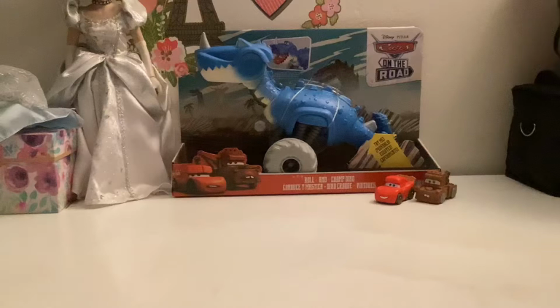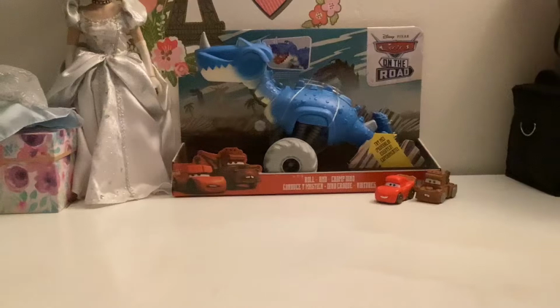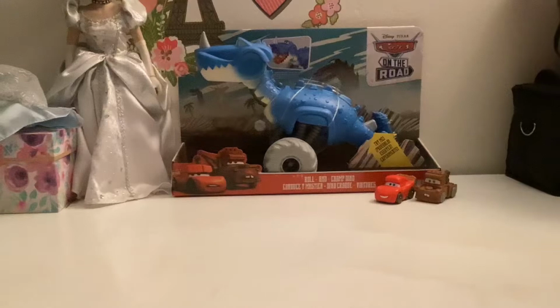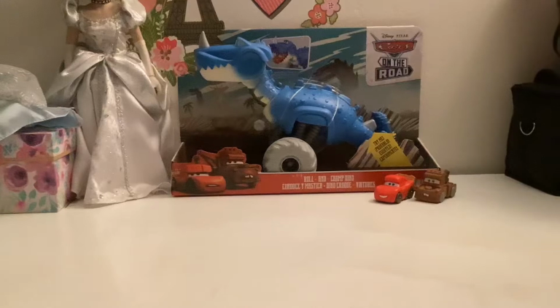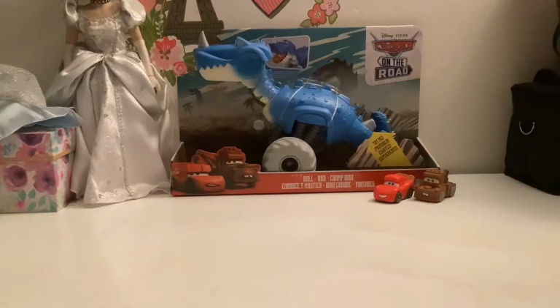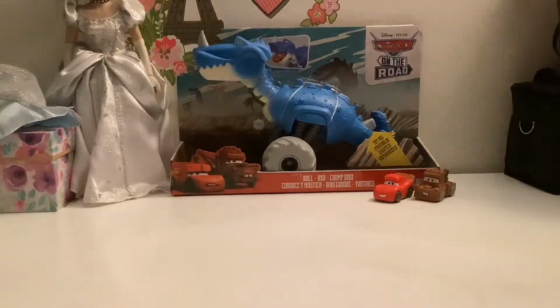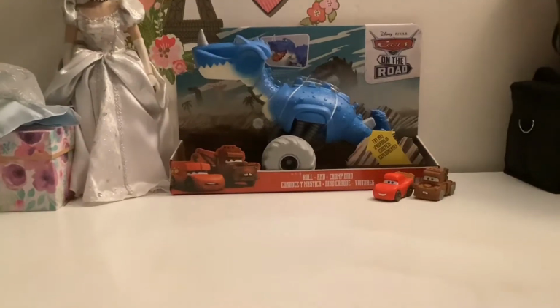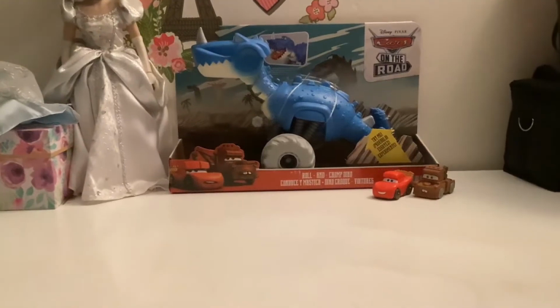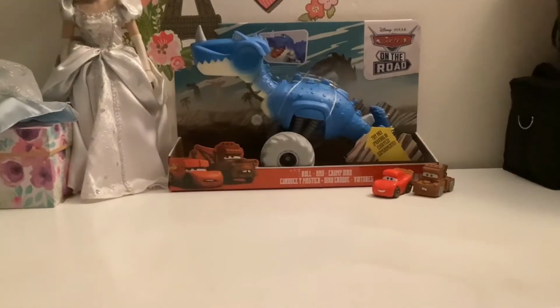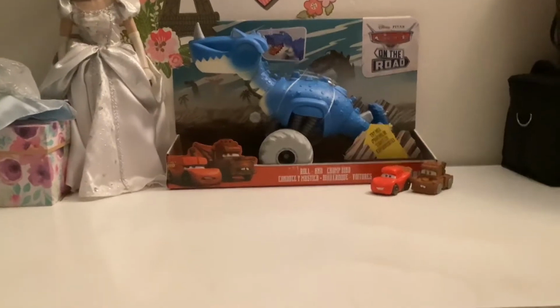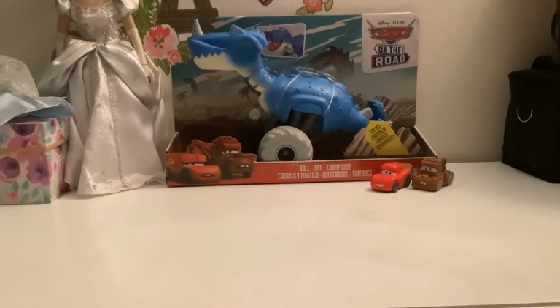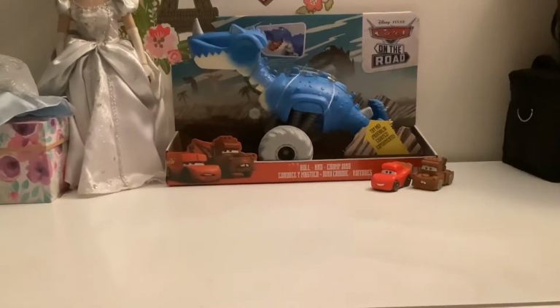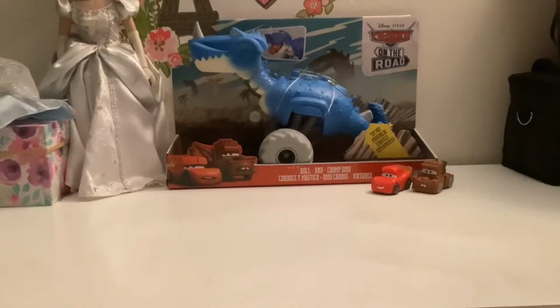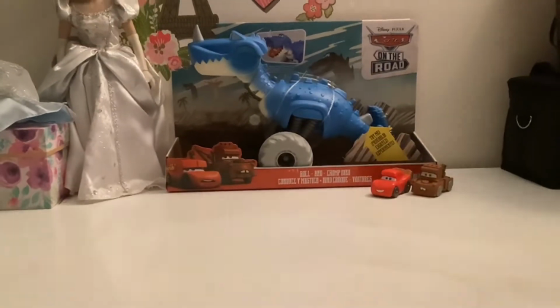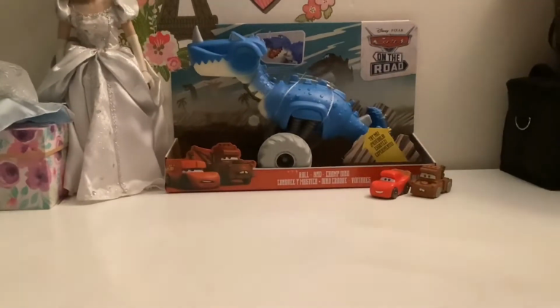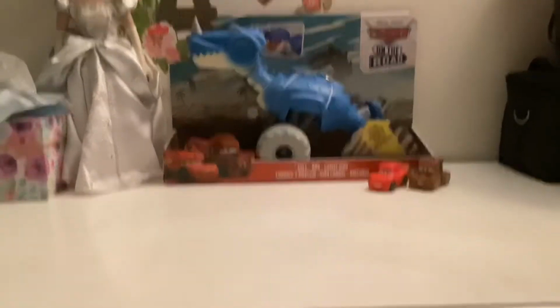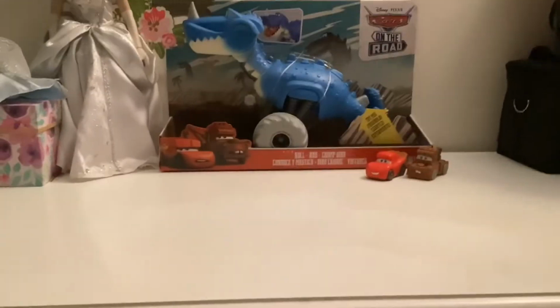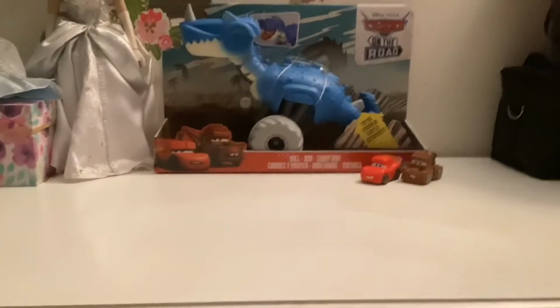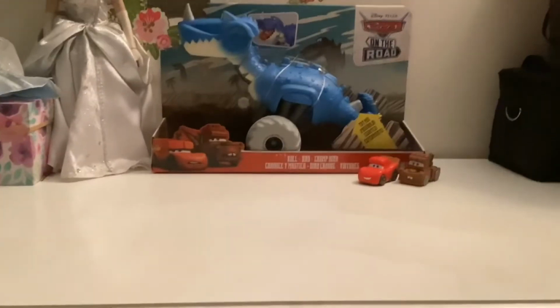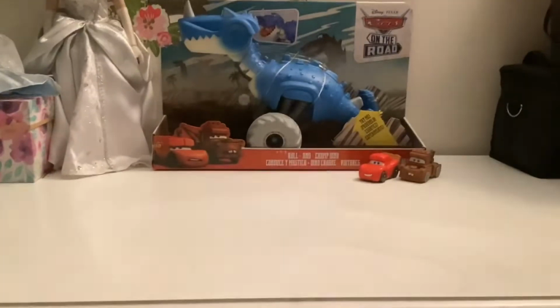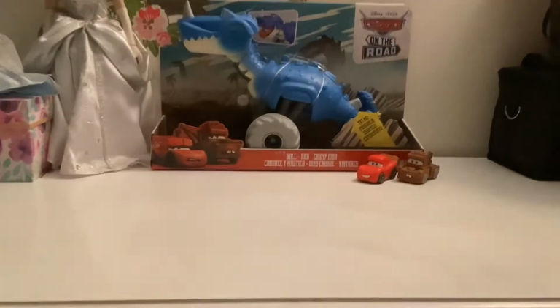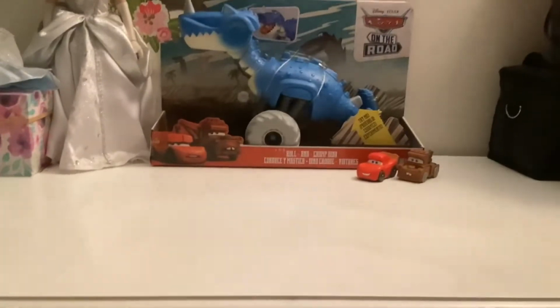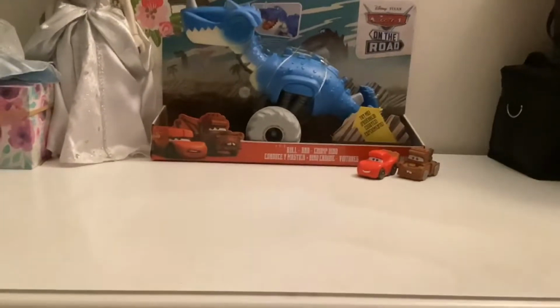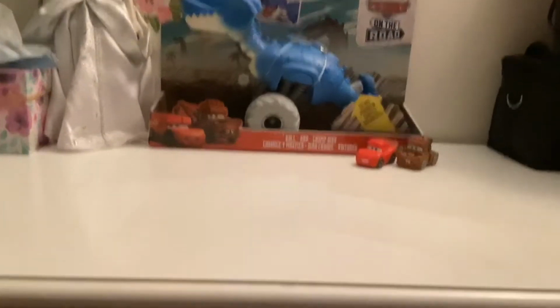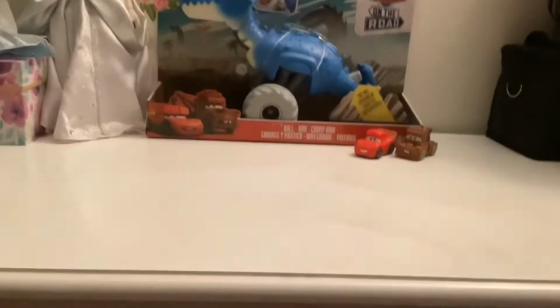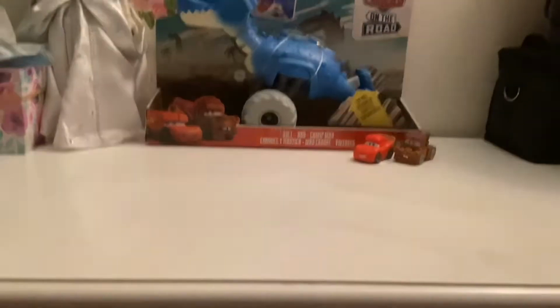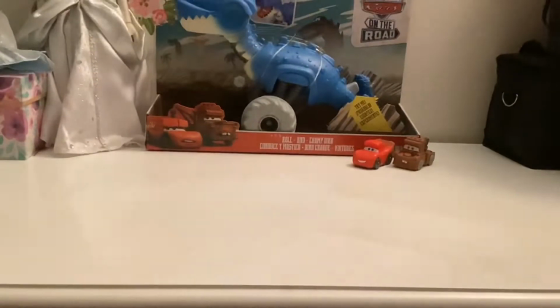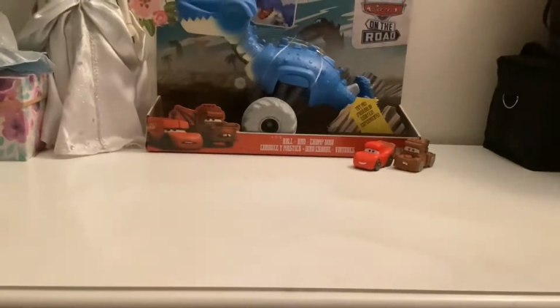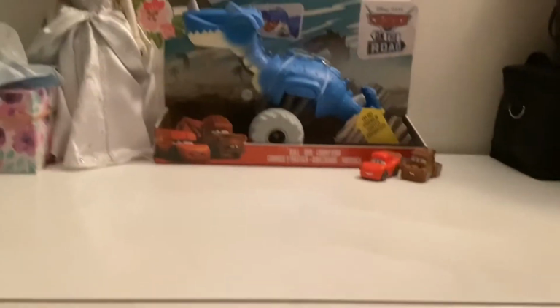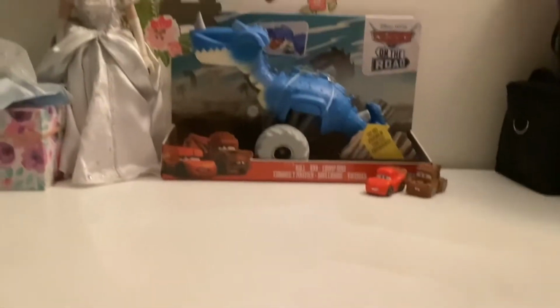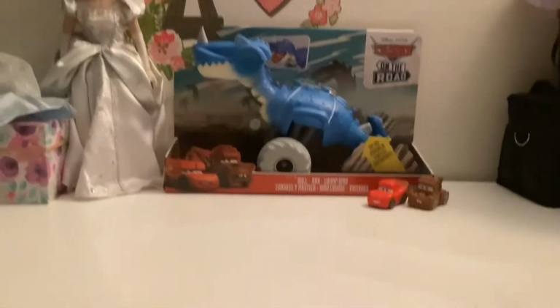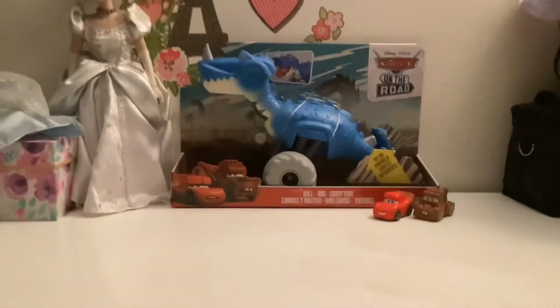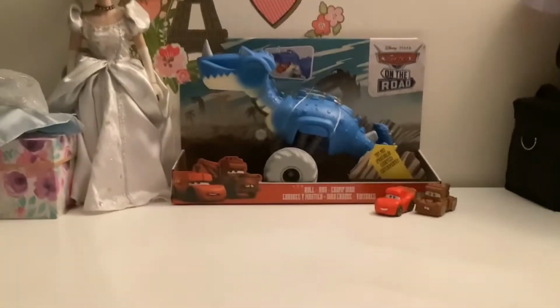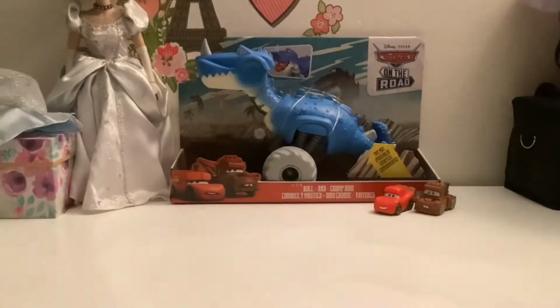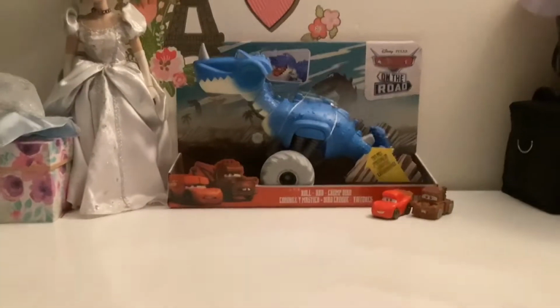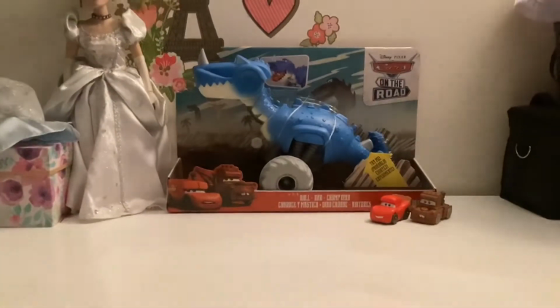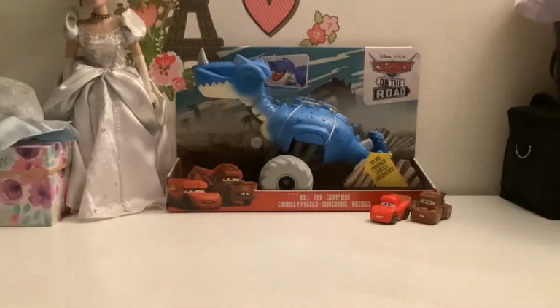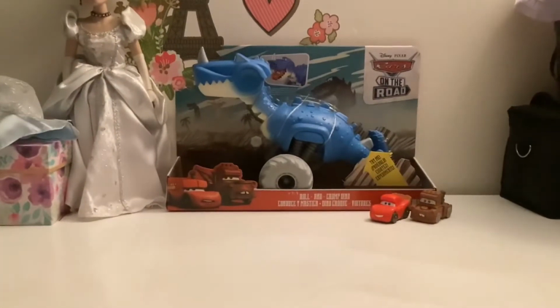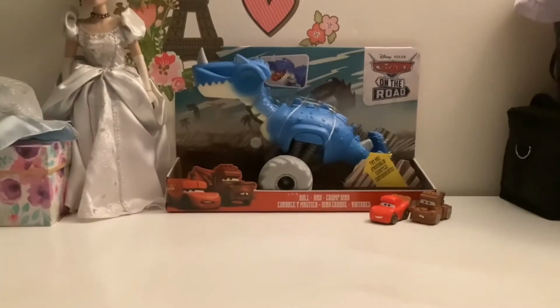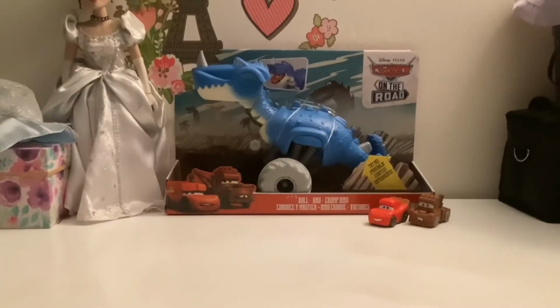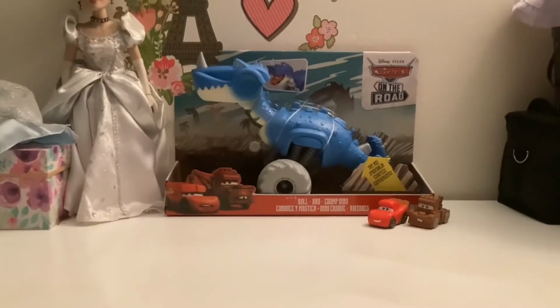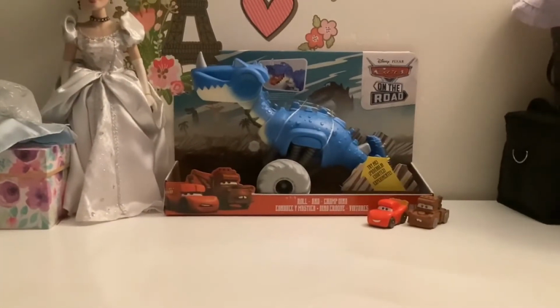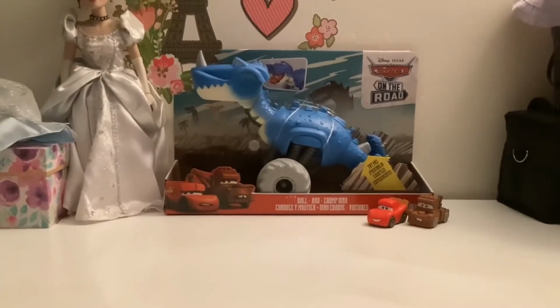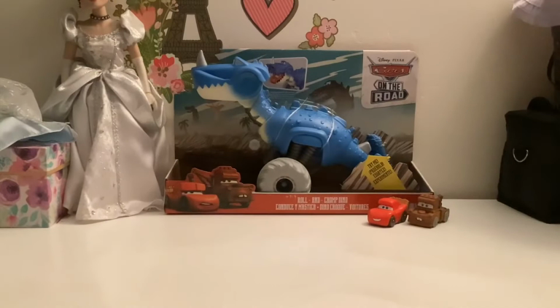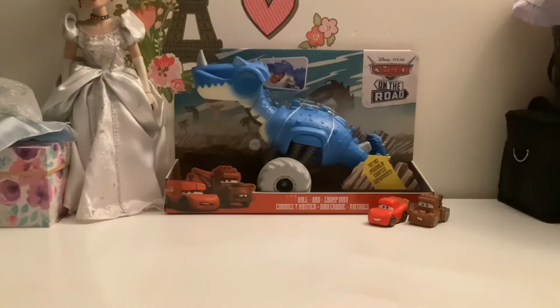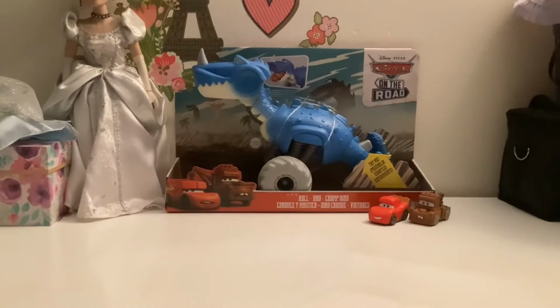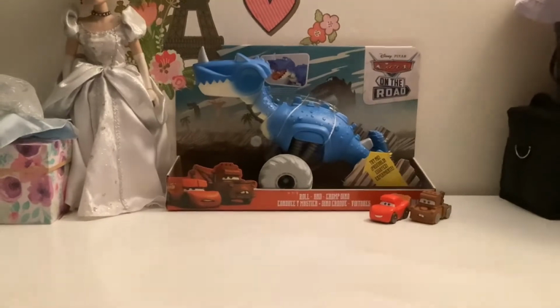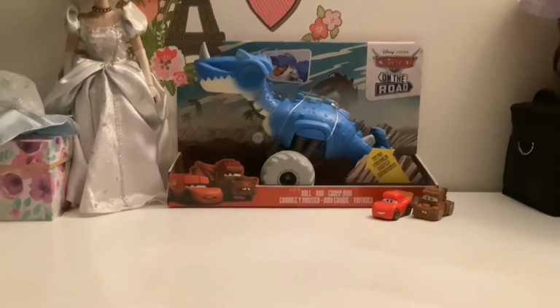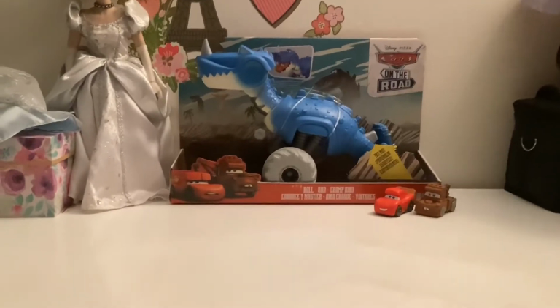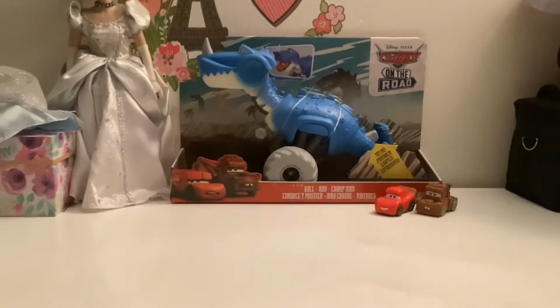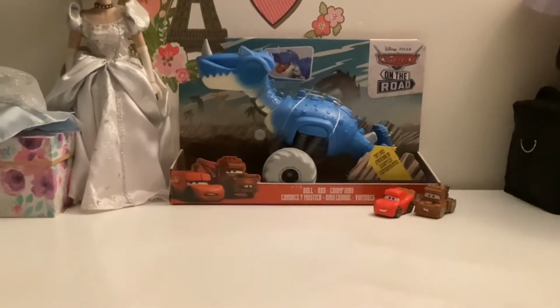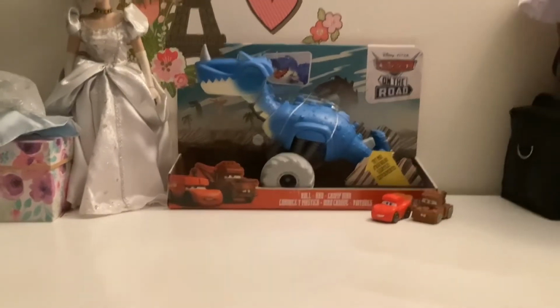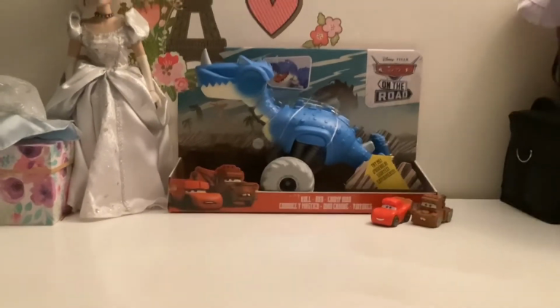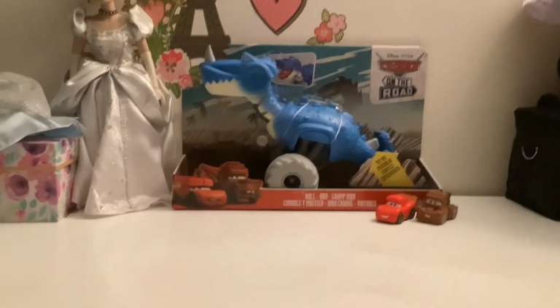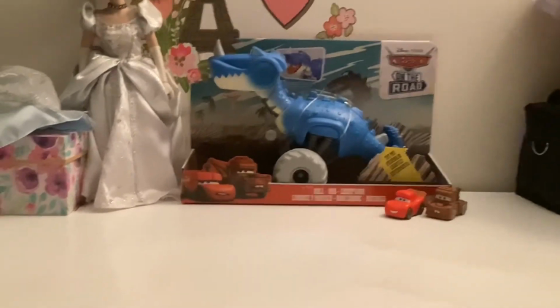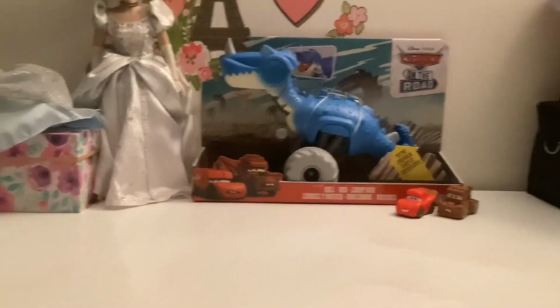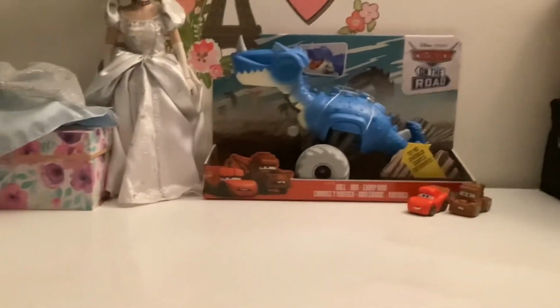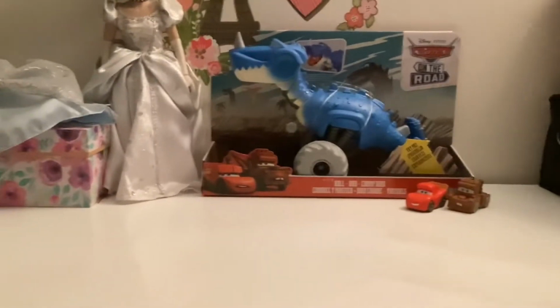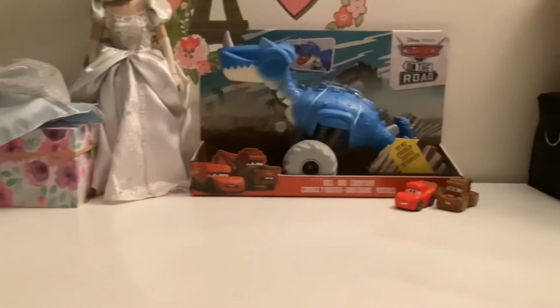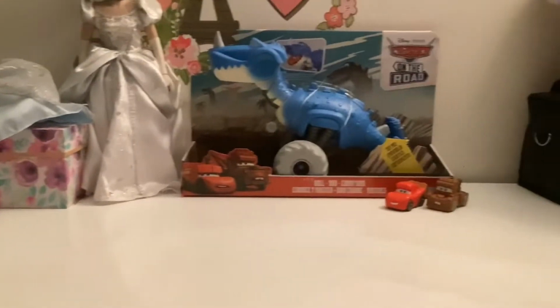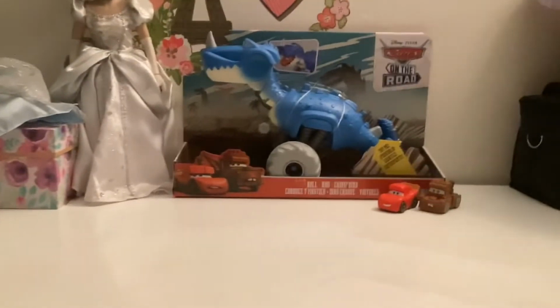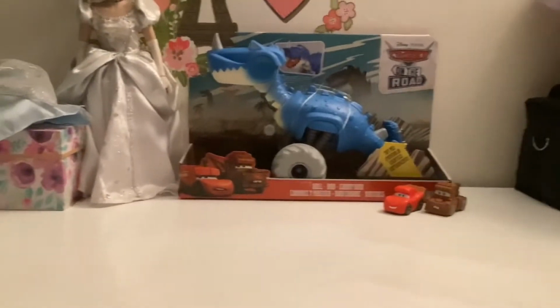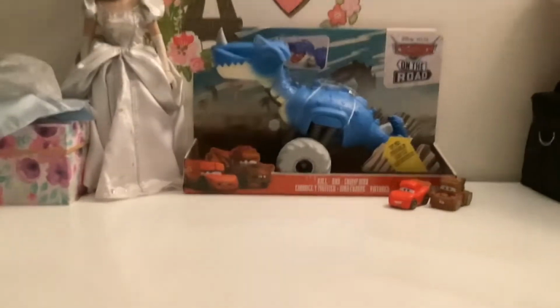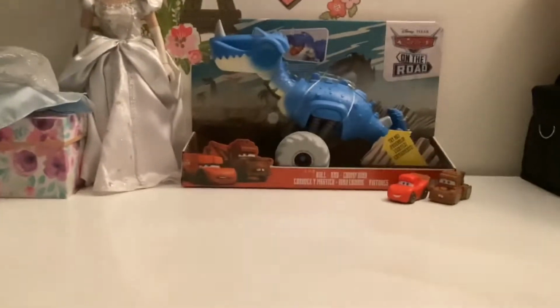Hello, welcome to Carsteen, and today we will be reviewing the Rolling Chomp Dino from Cars on the Road, Episode 1, Dino Park.